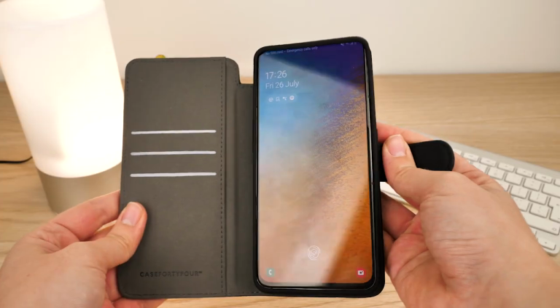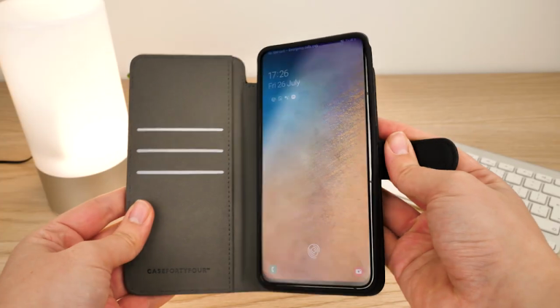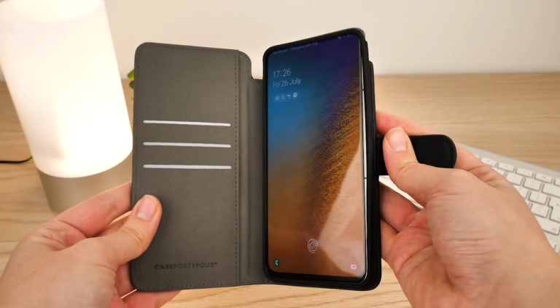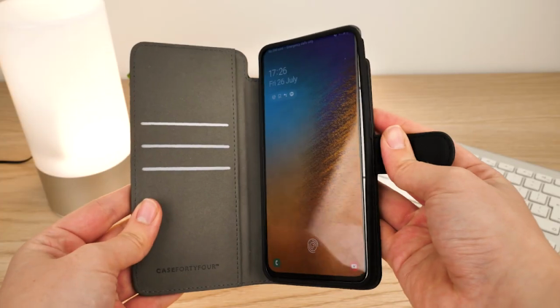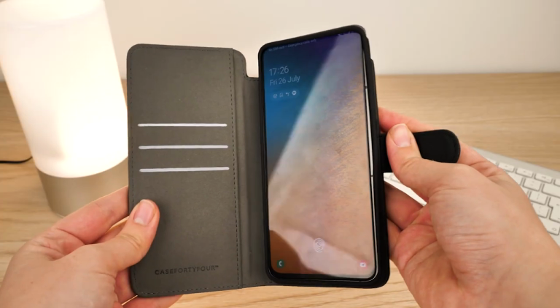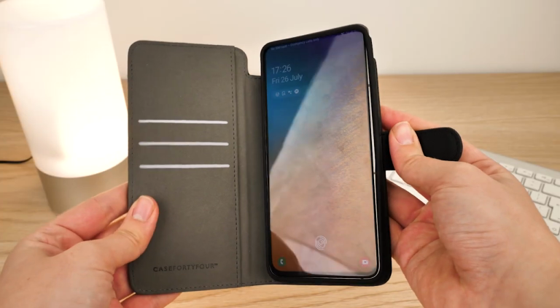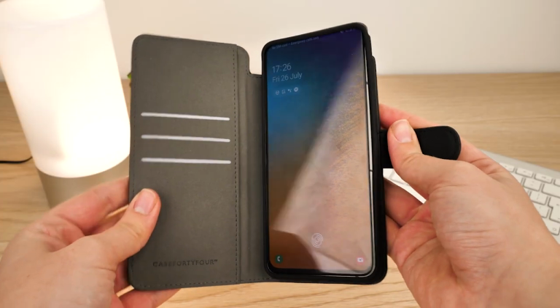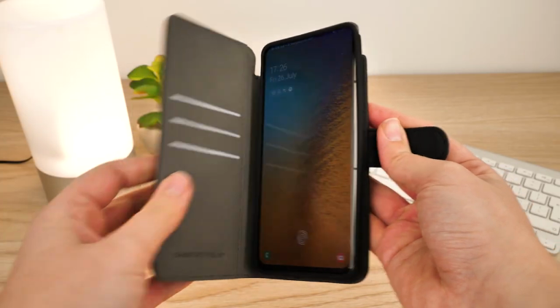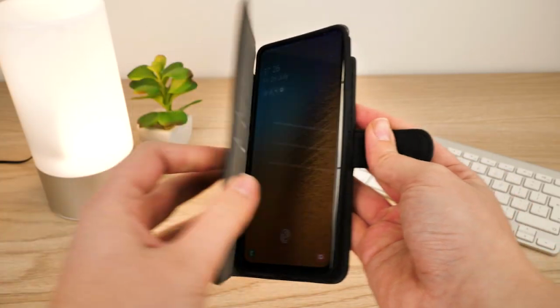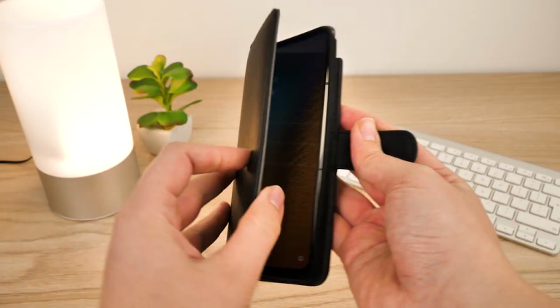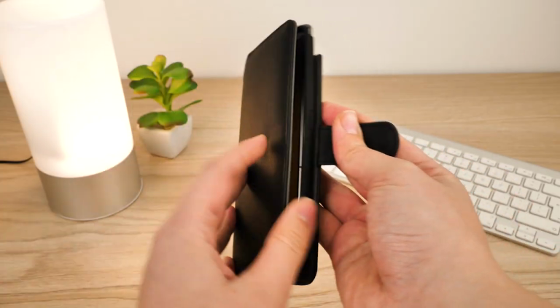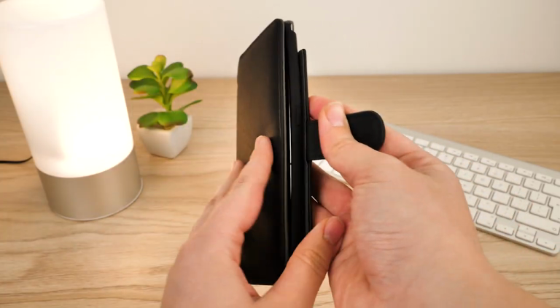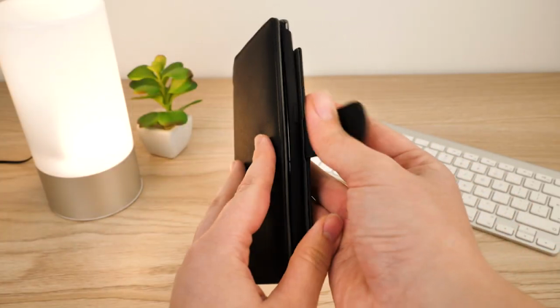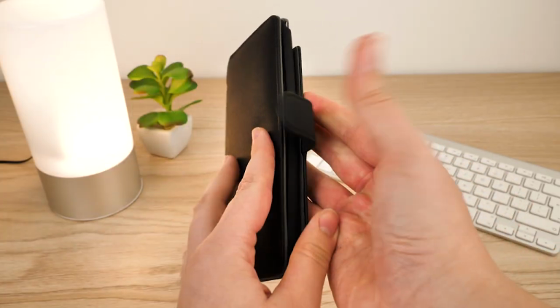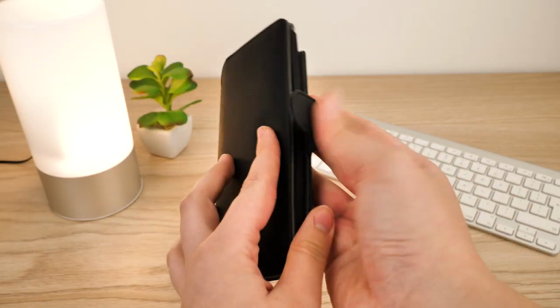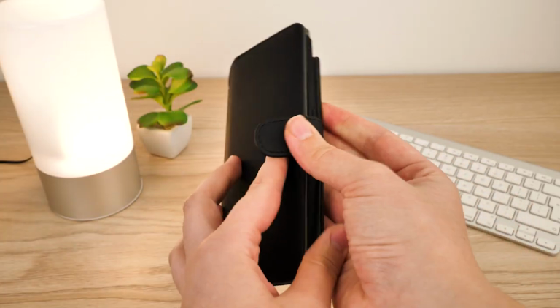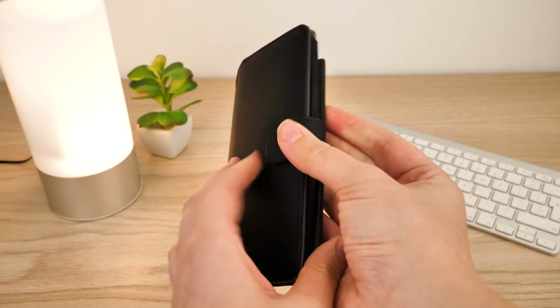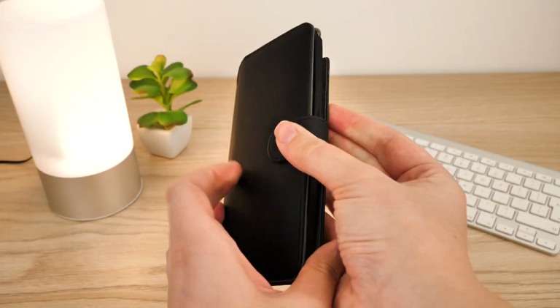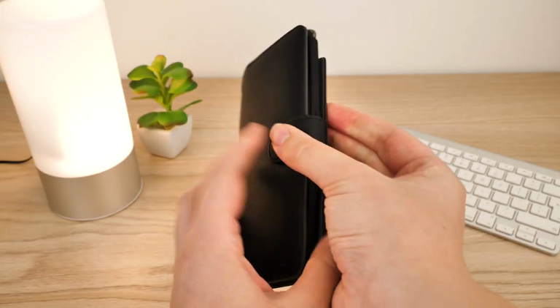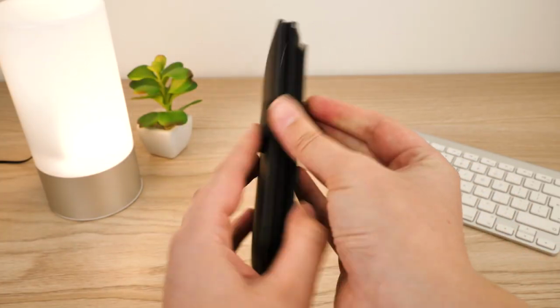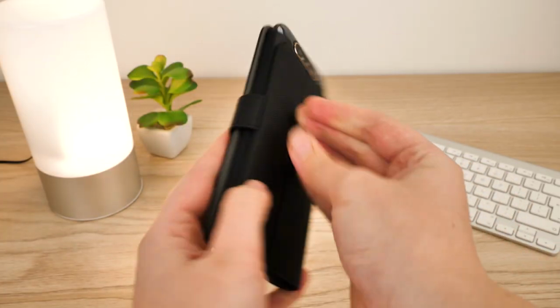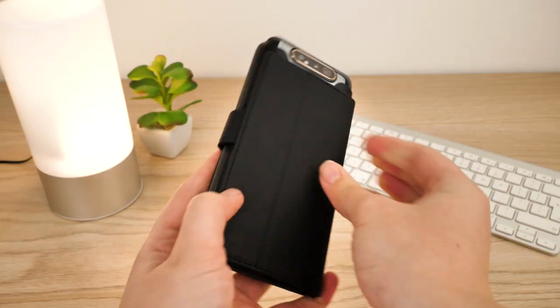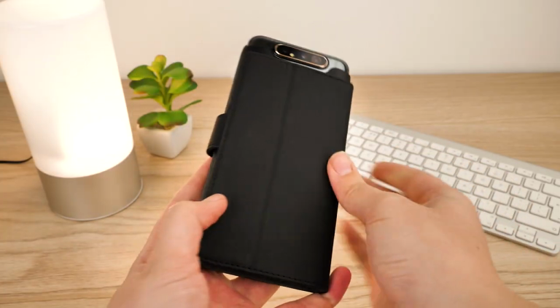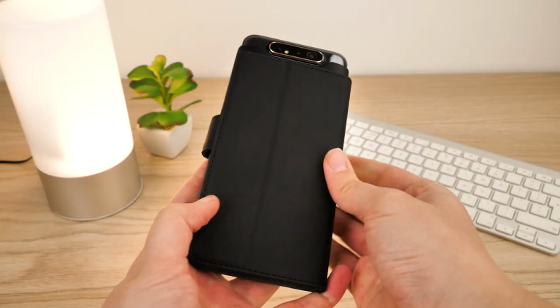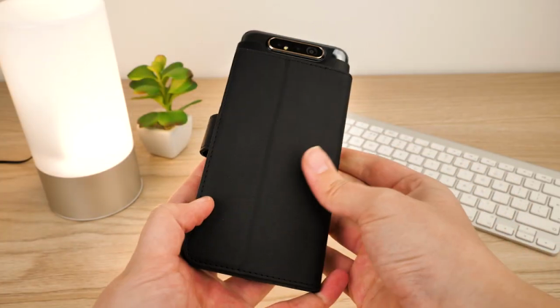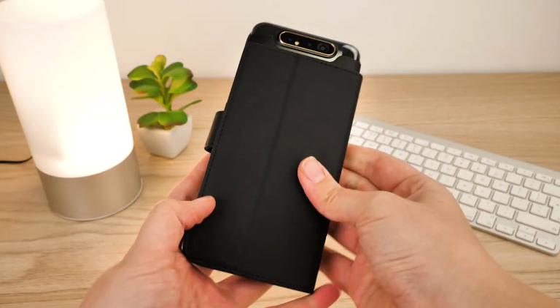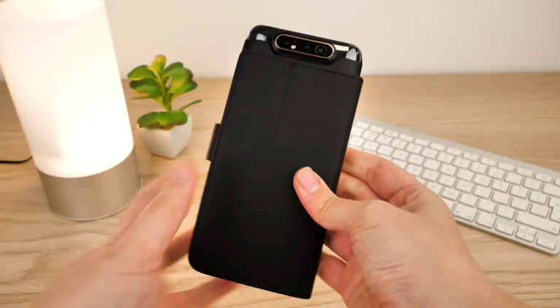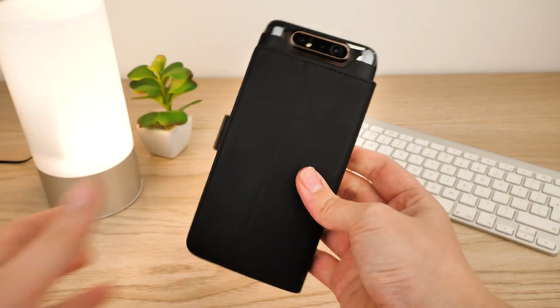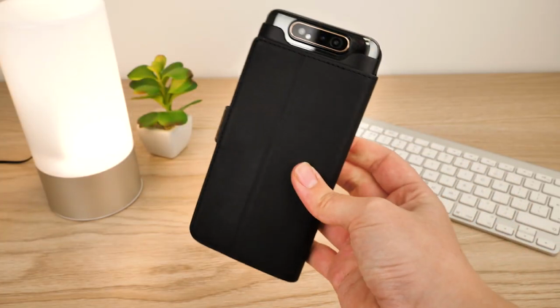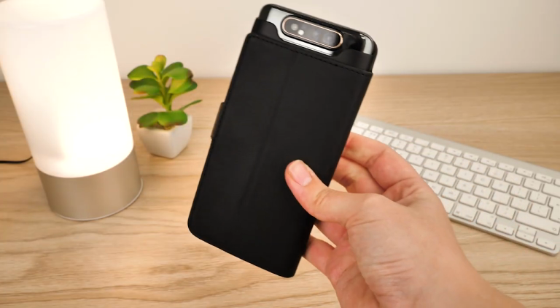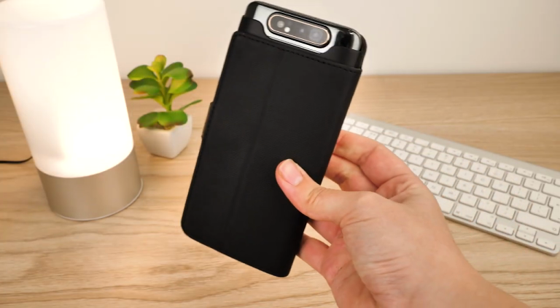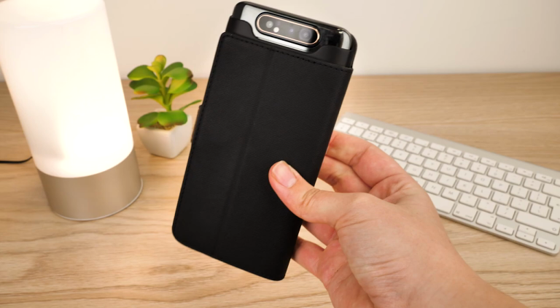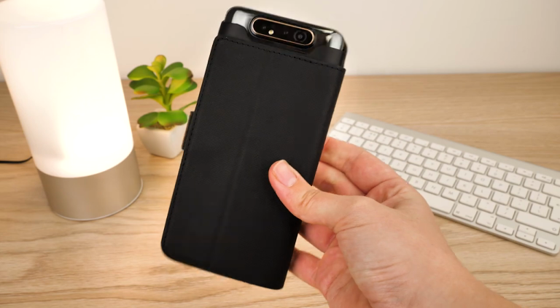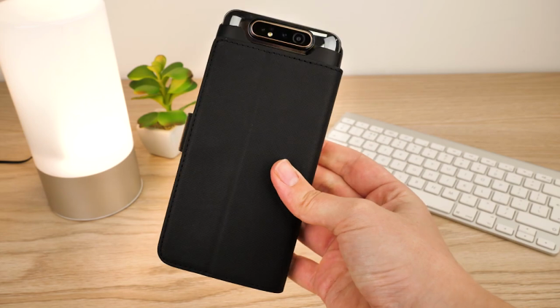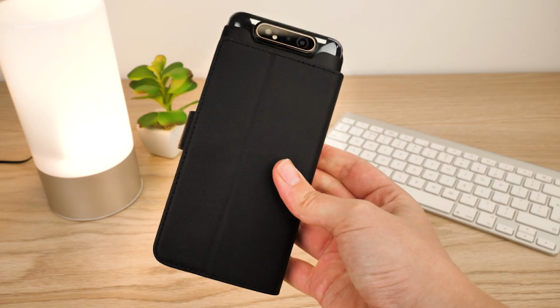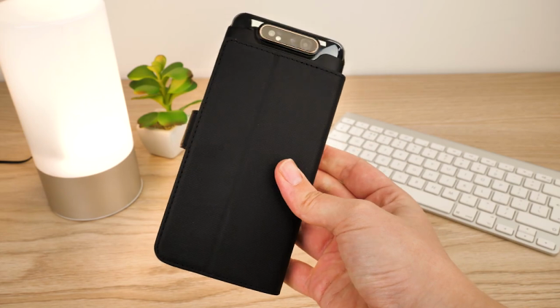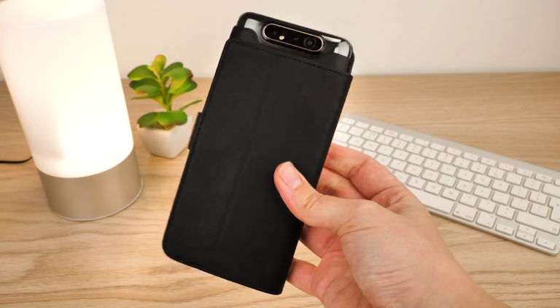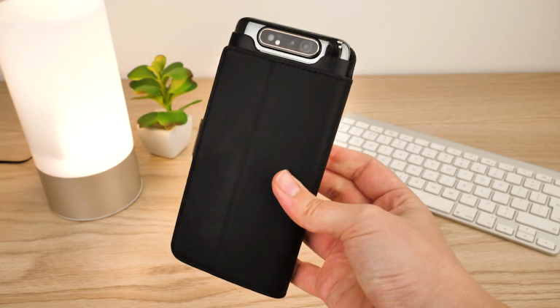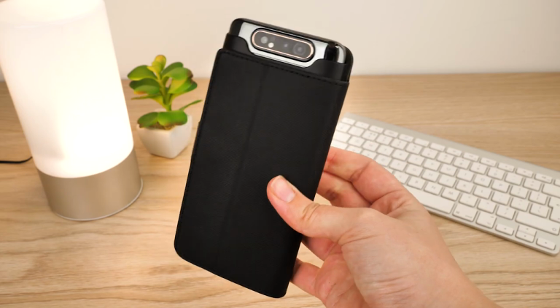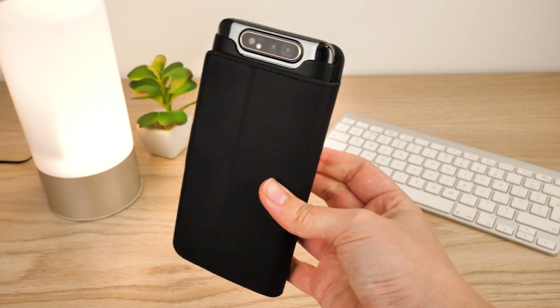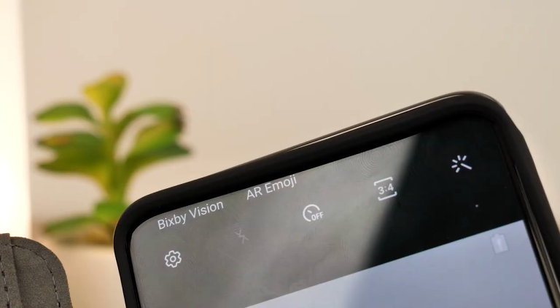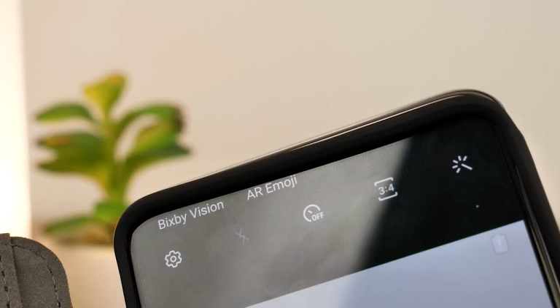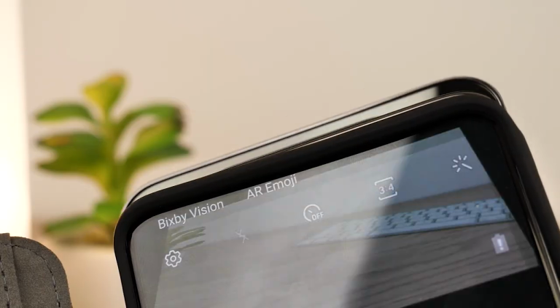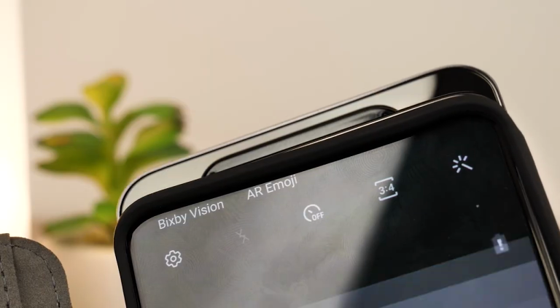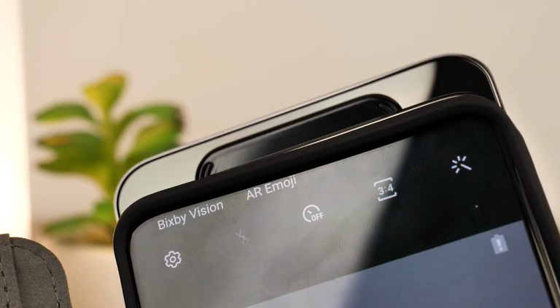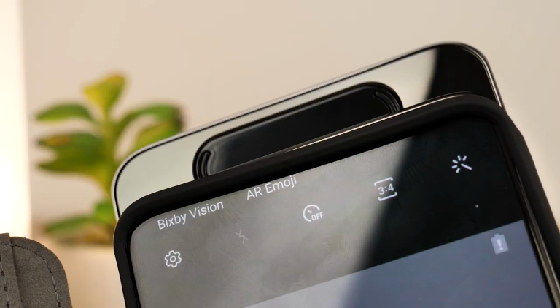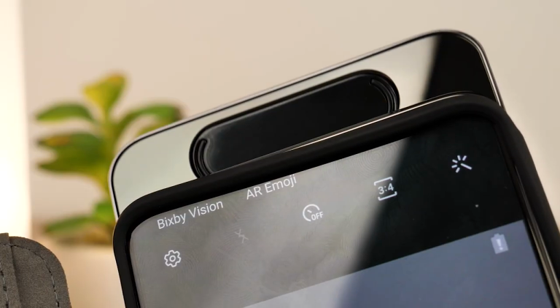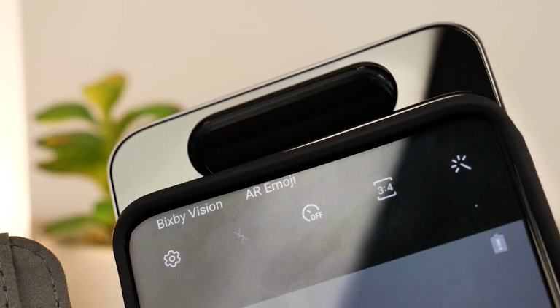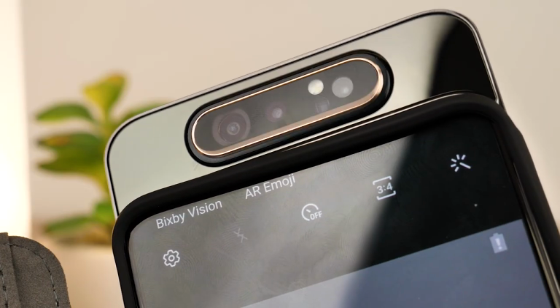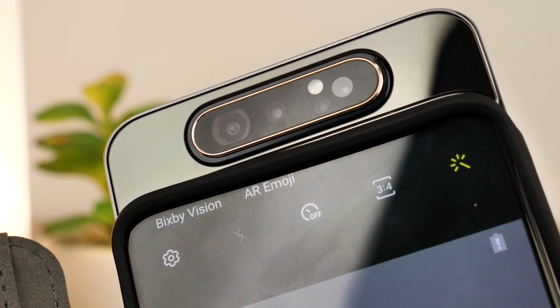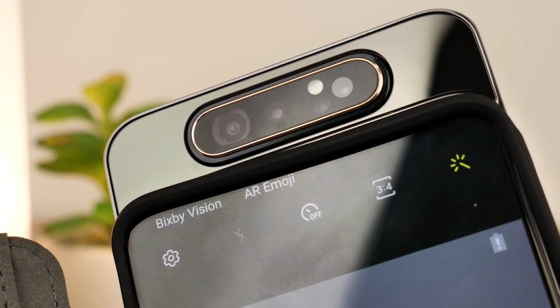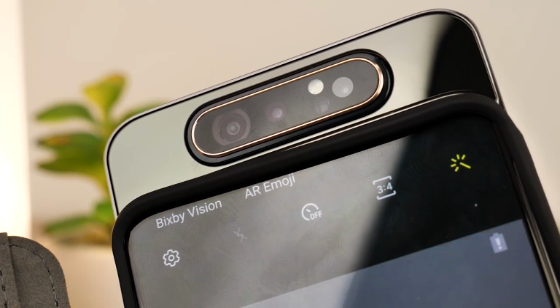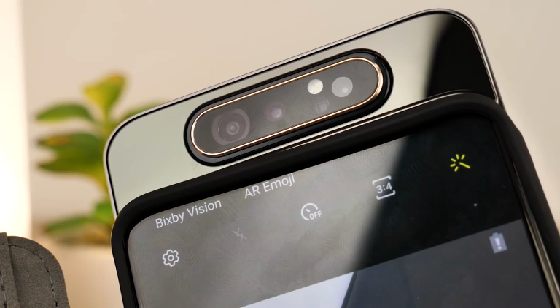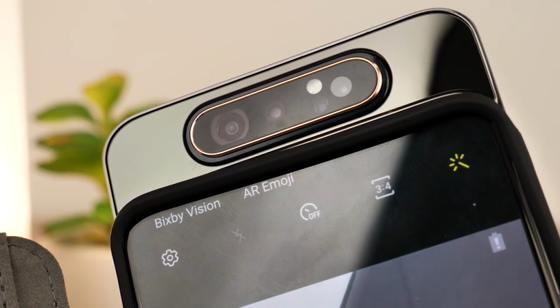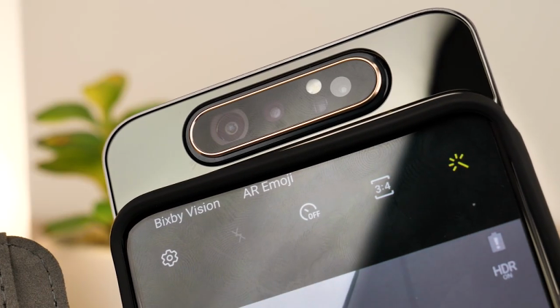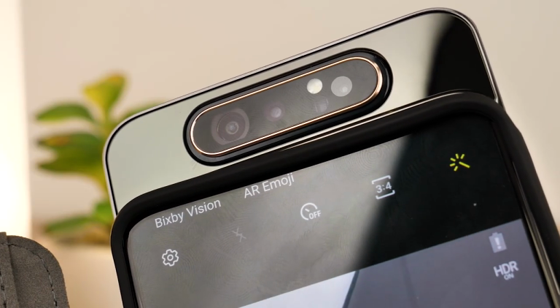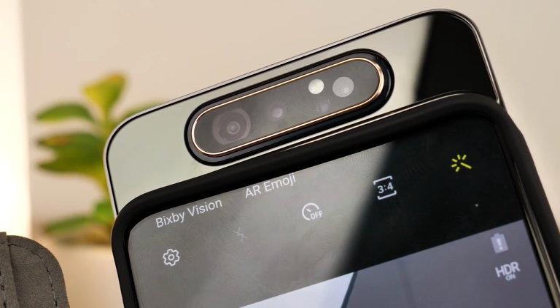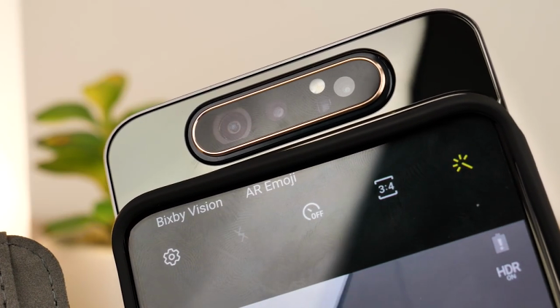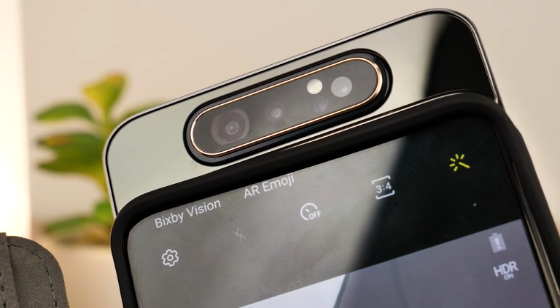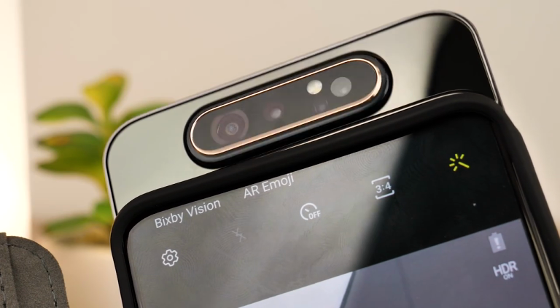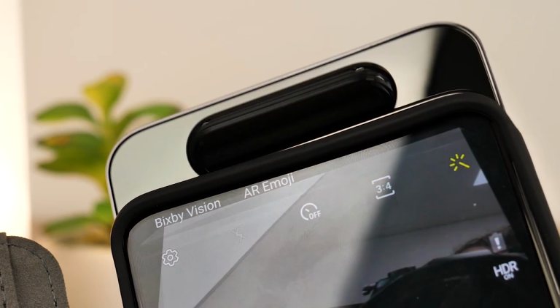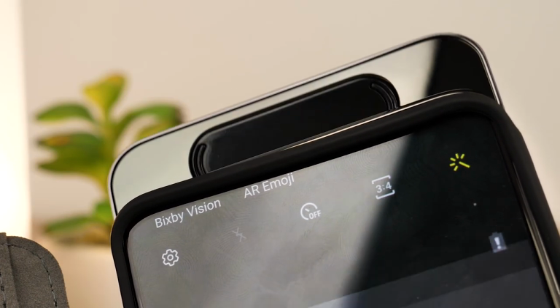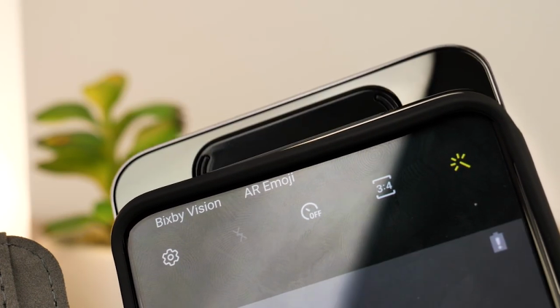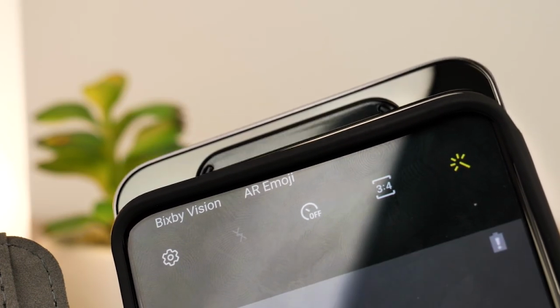With the internal housing being made from silicone-like material, it breathes with the phone's movements, meaning that the camera can rotate with ease.